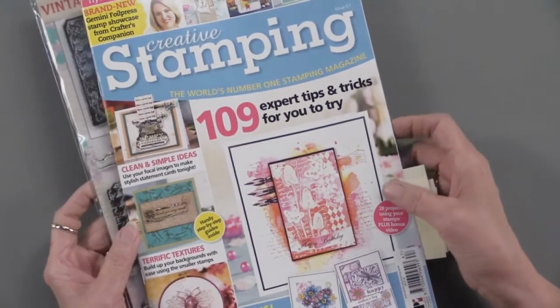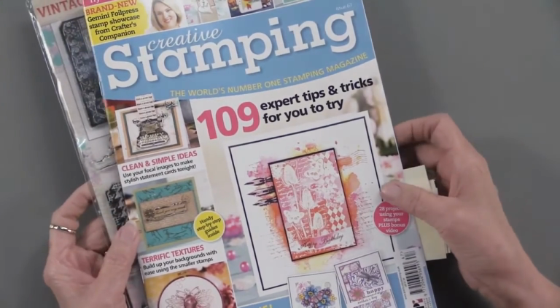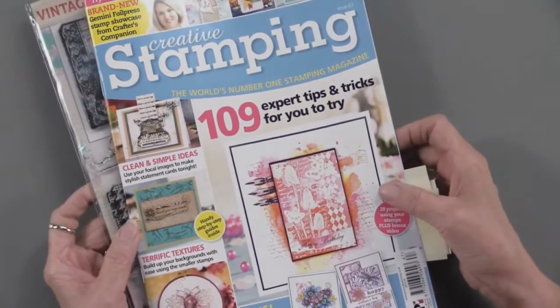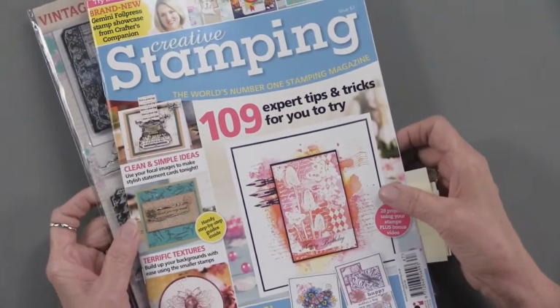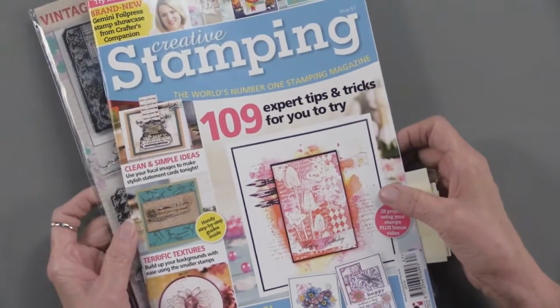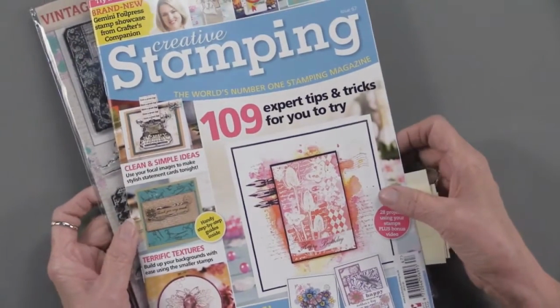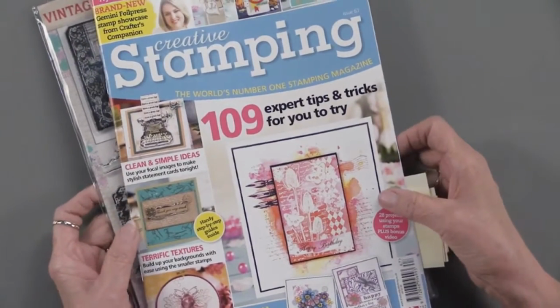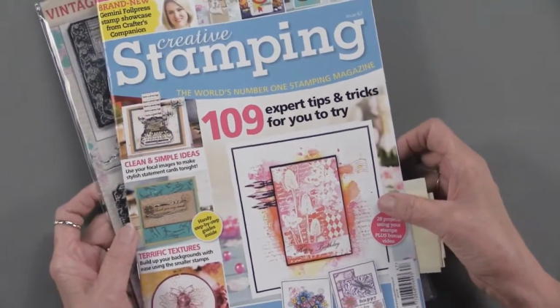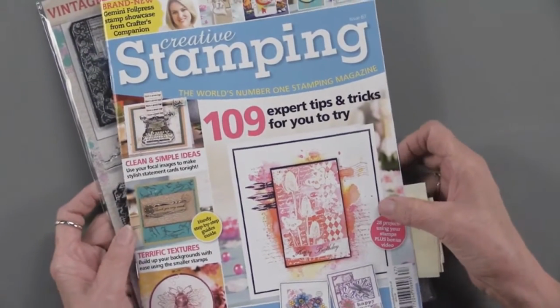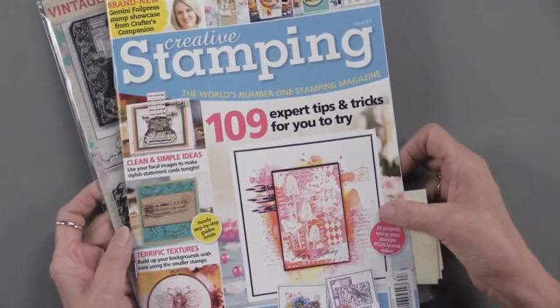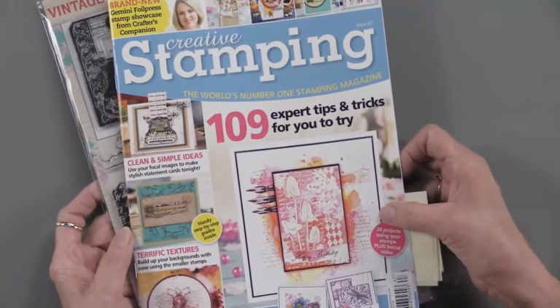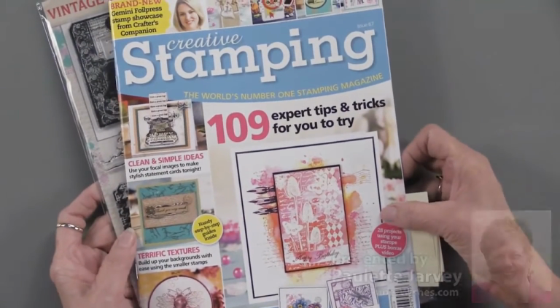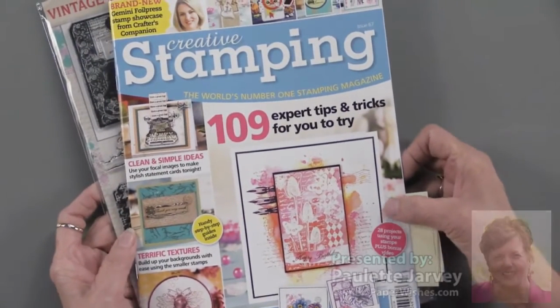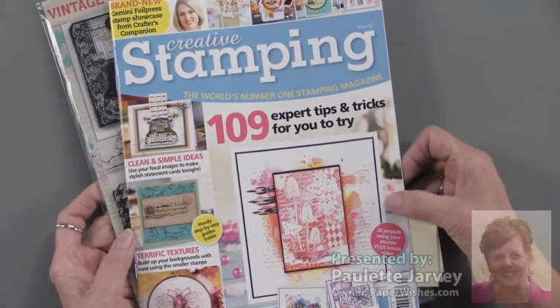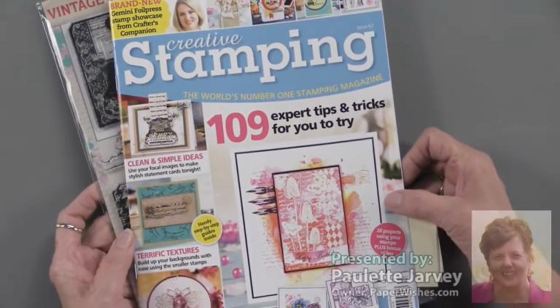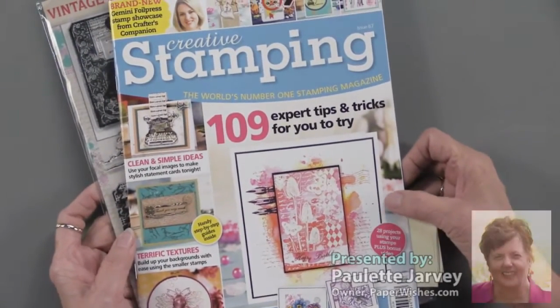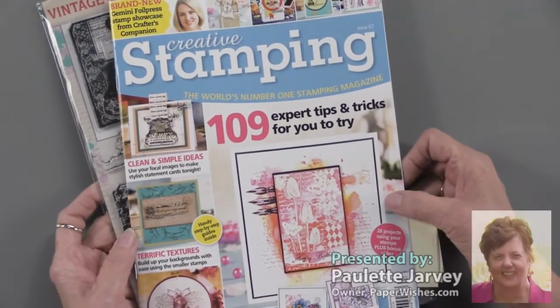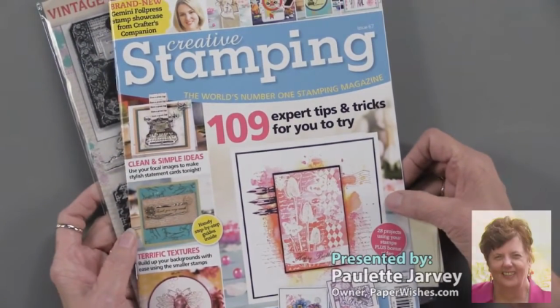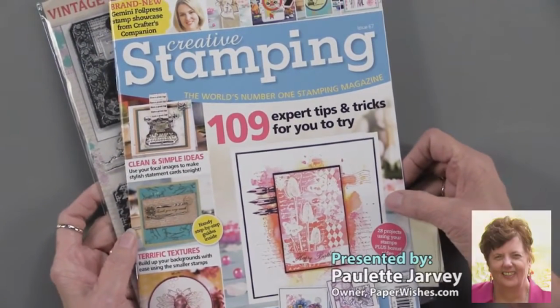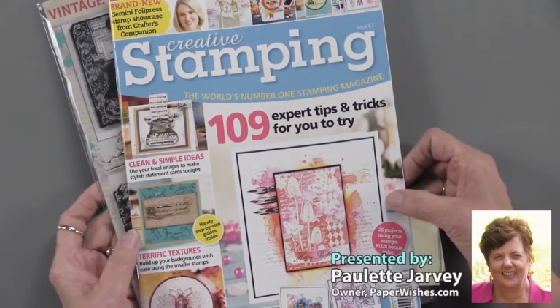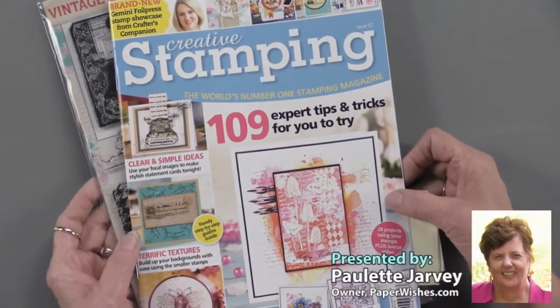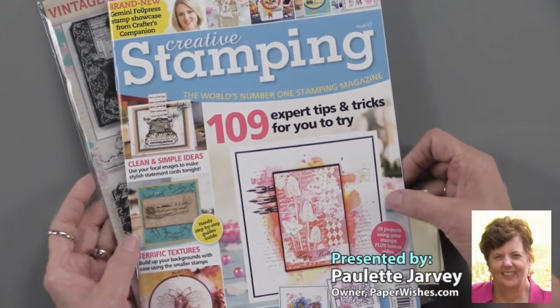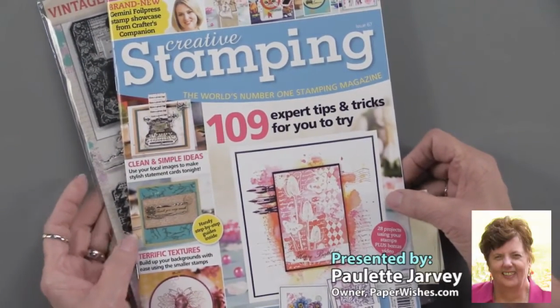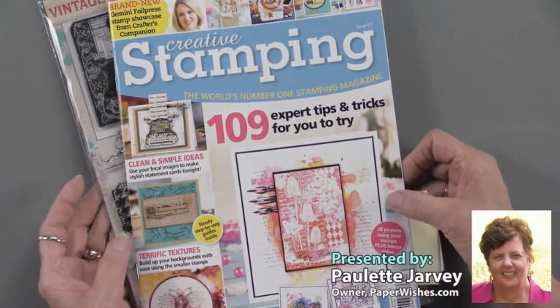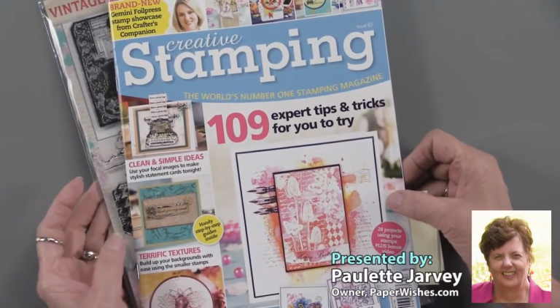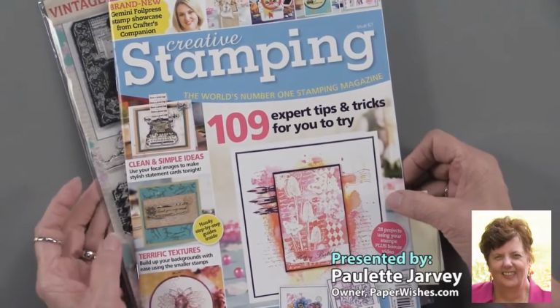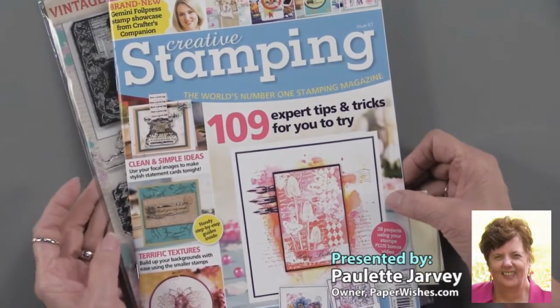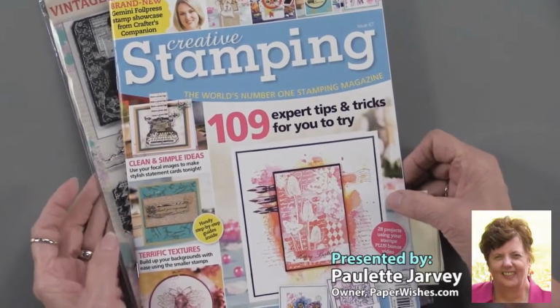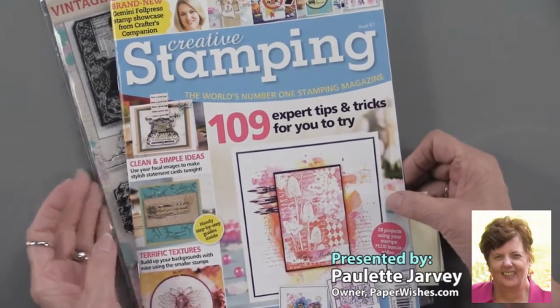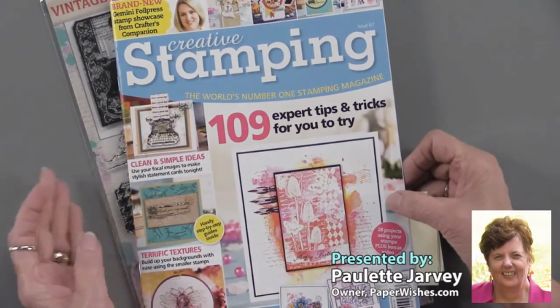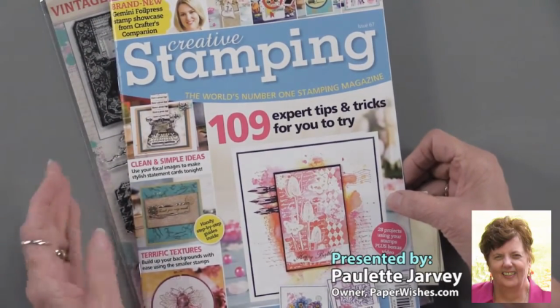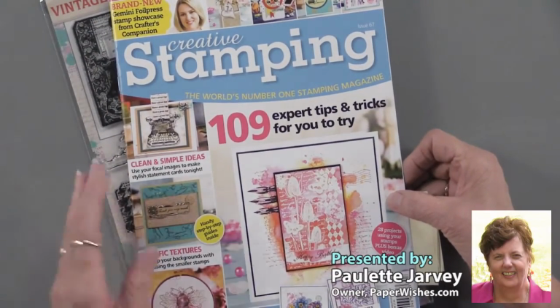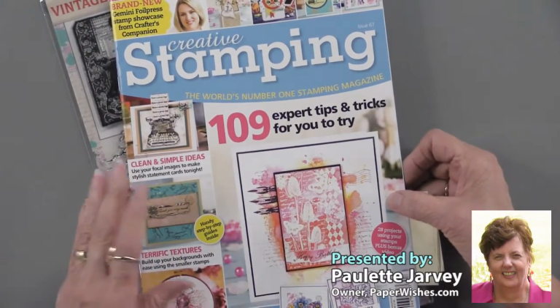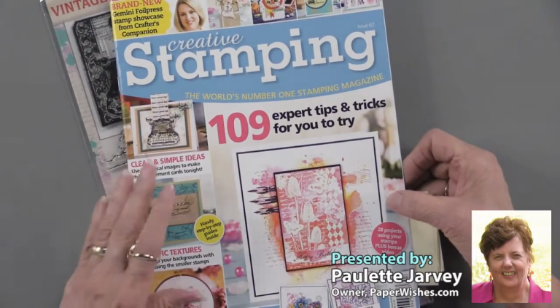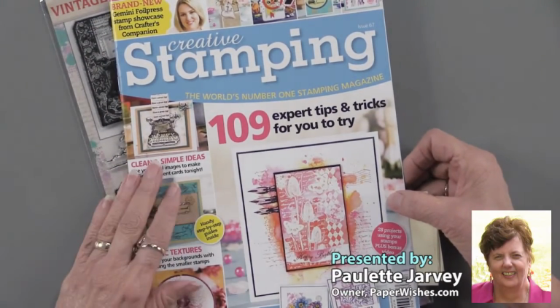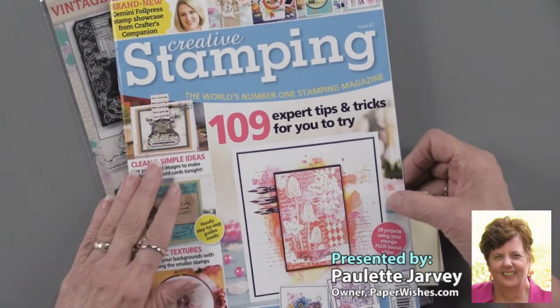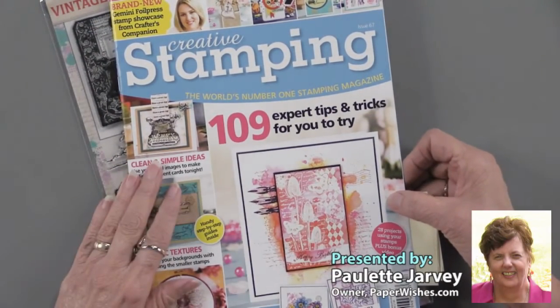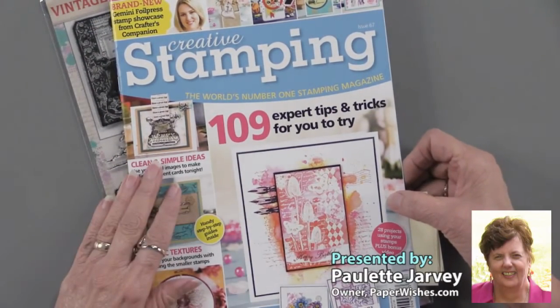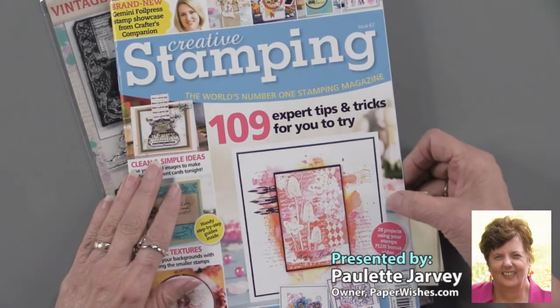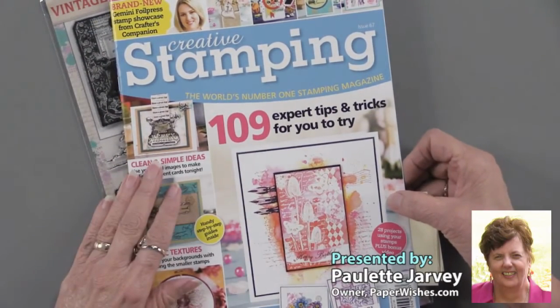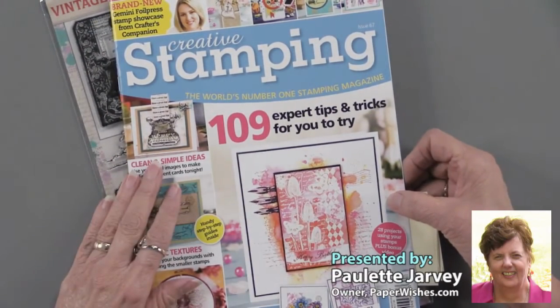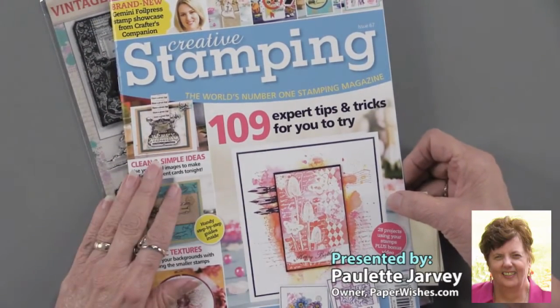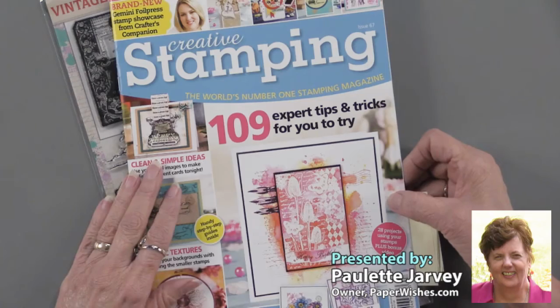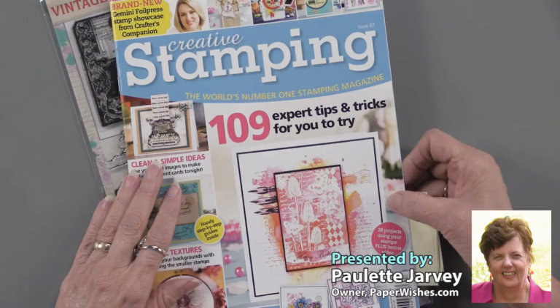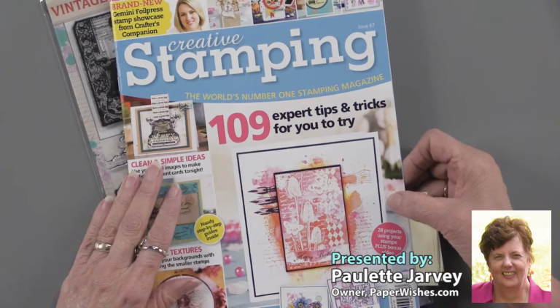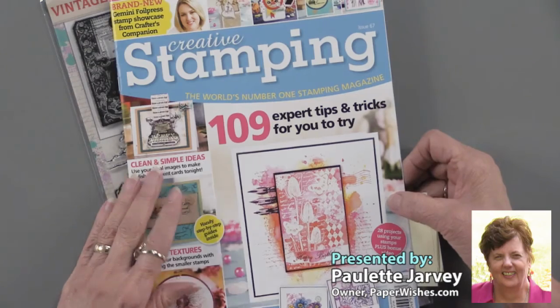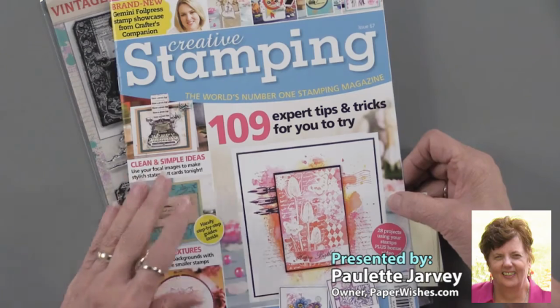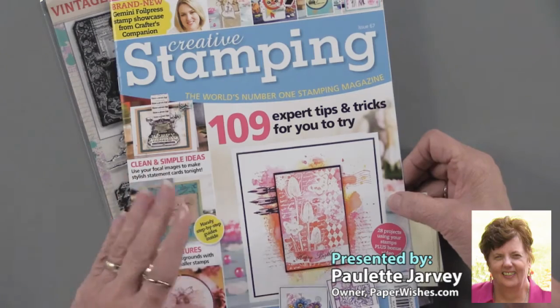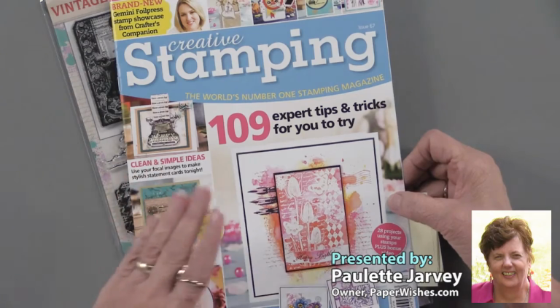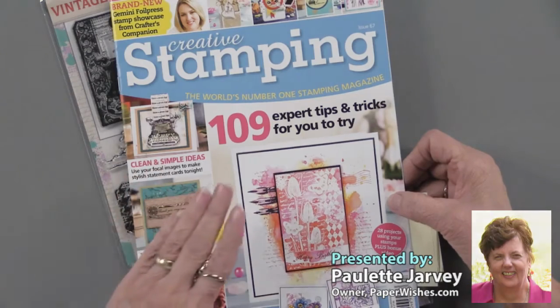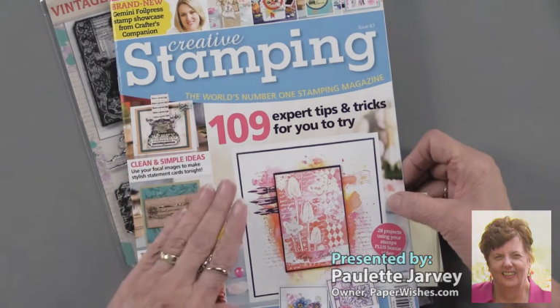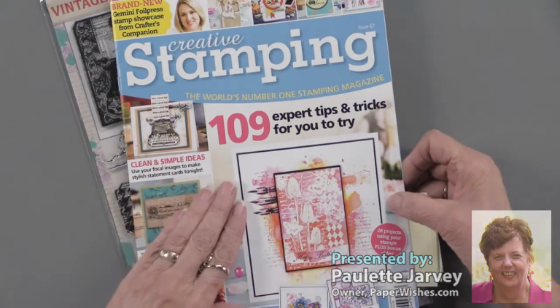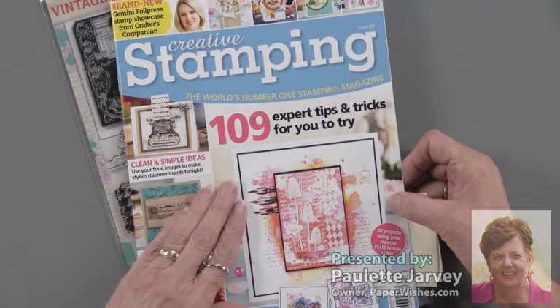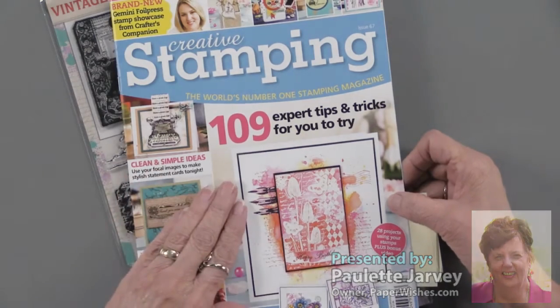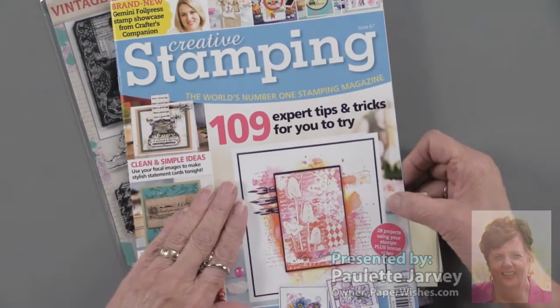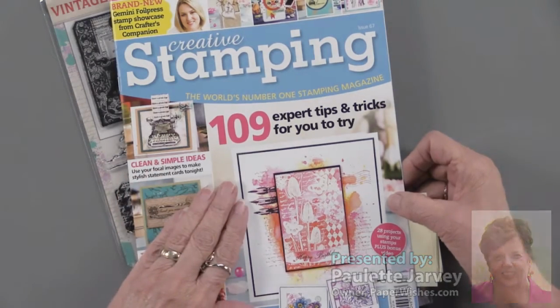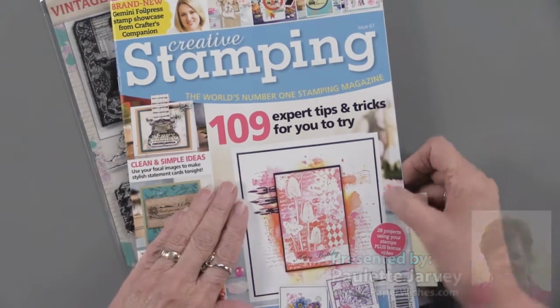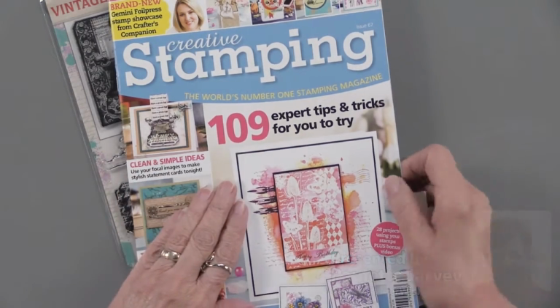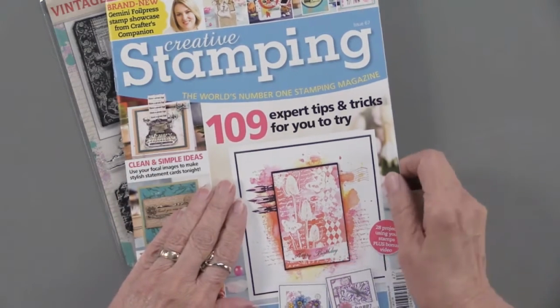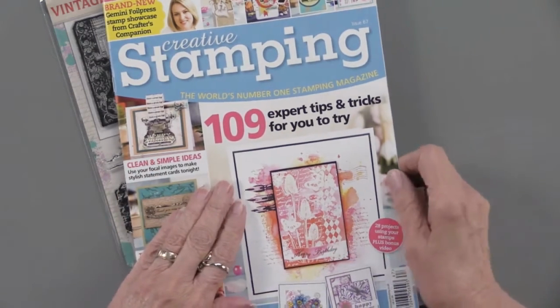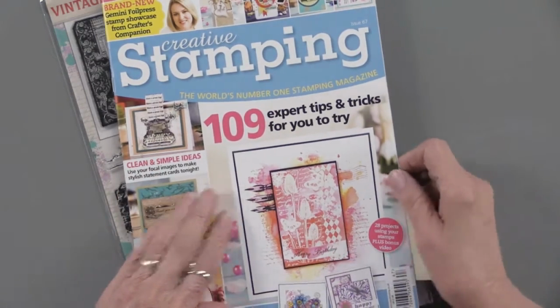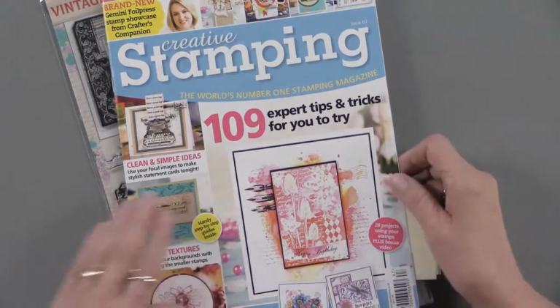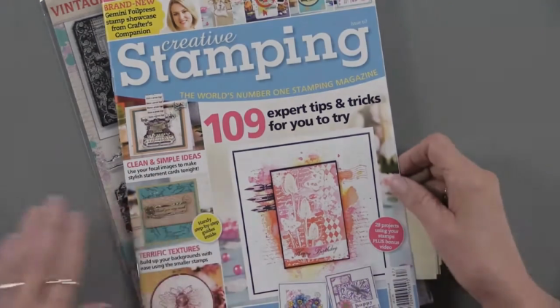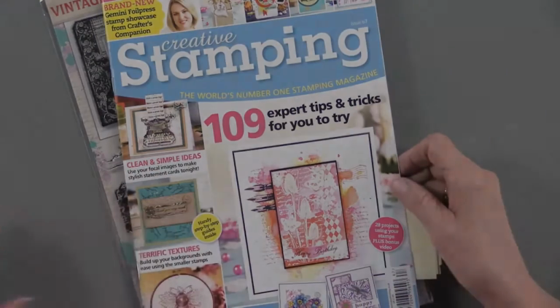Love that they come together, and what a deal you get. We're proud to have the Practical Publishing products, and we're even delighted that they are a Paper Wishes exclusive.